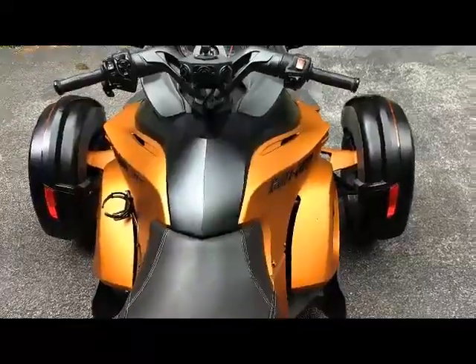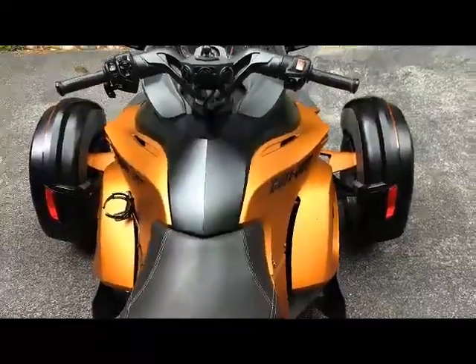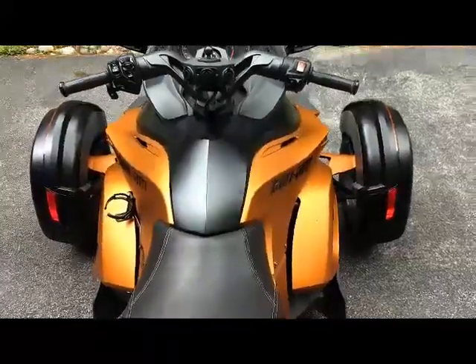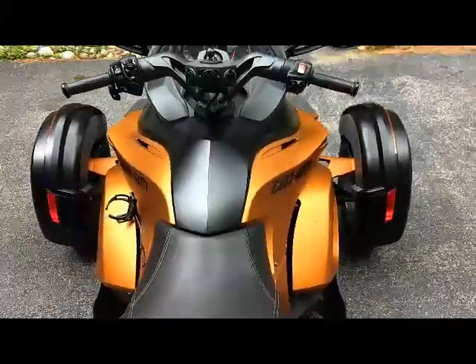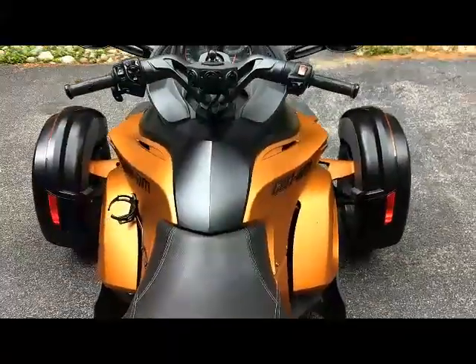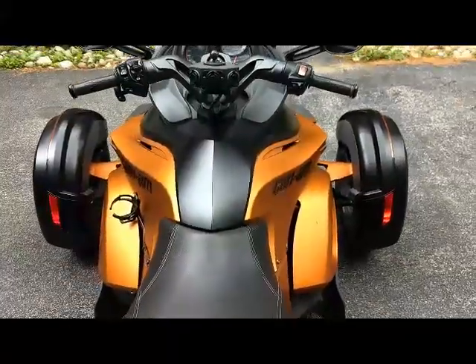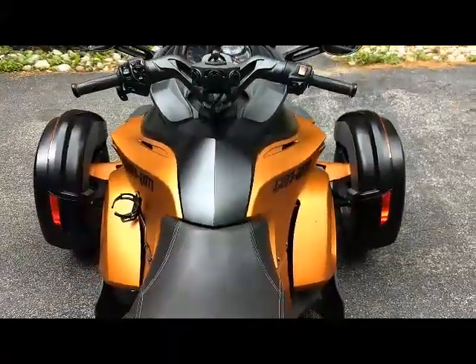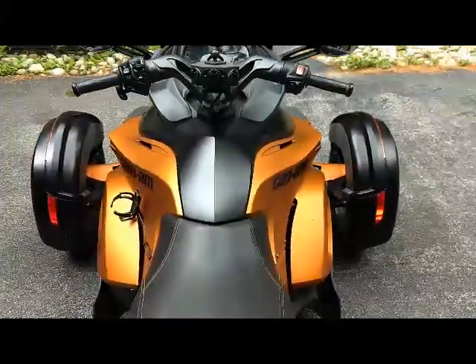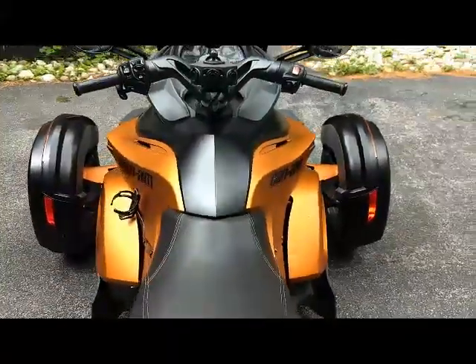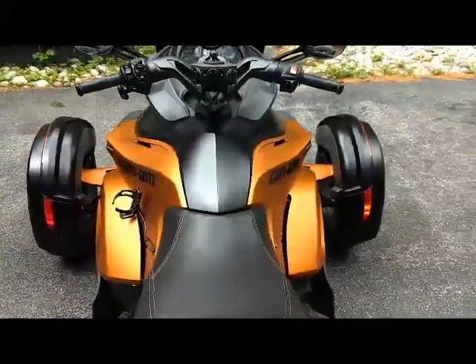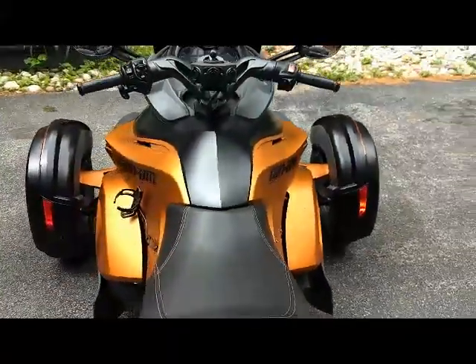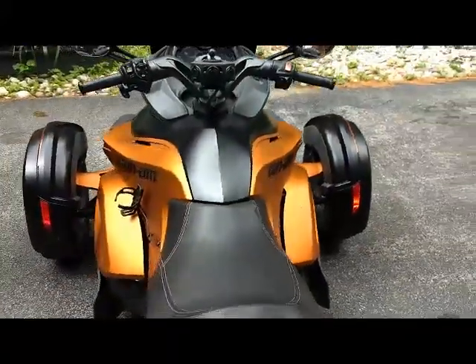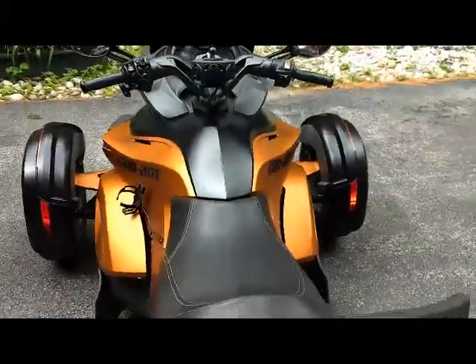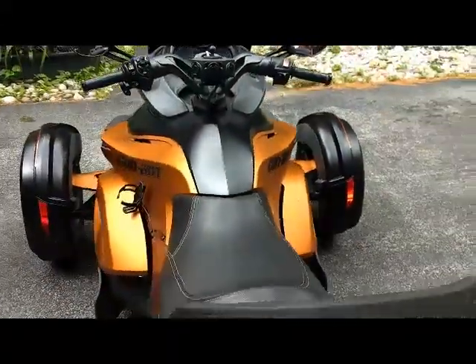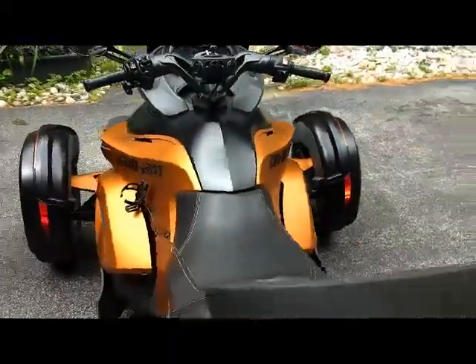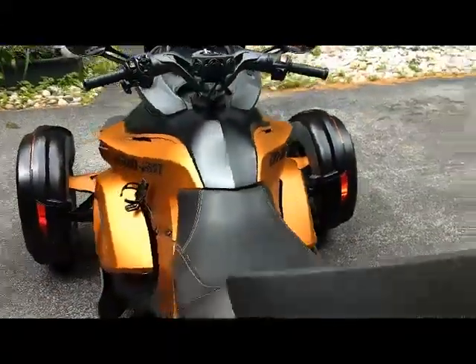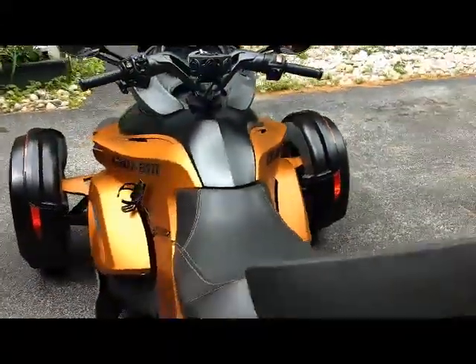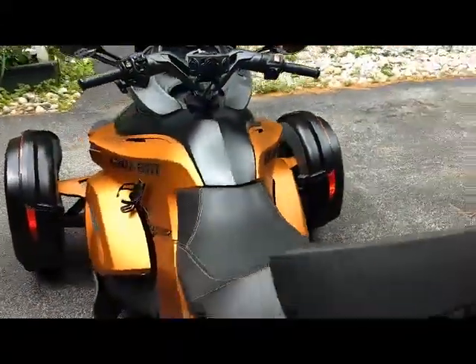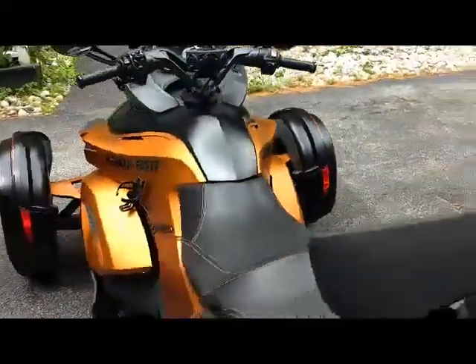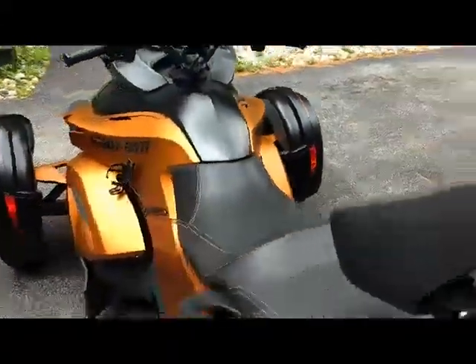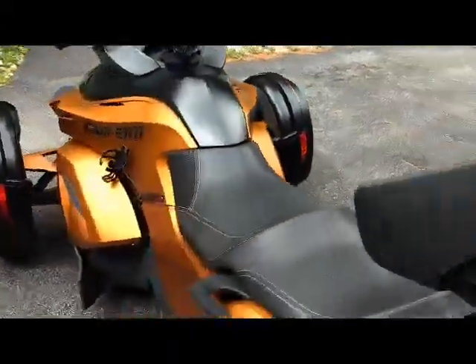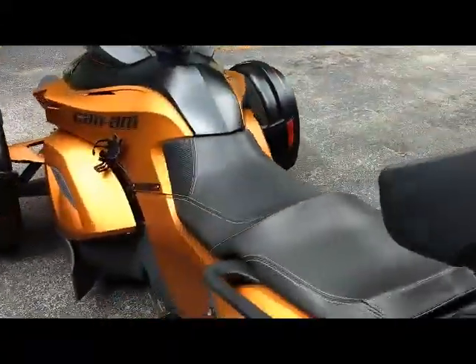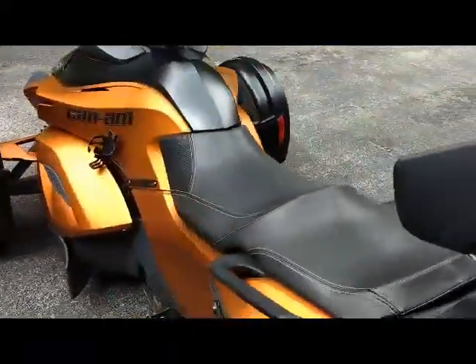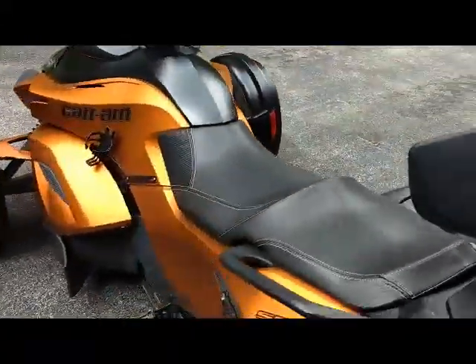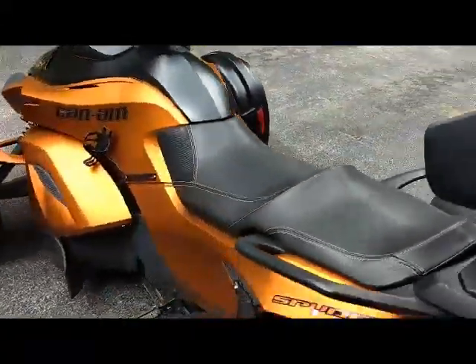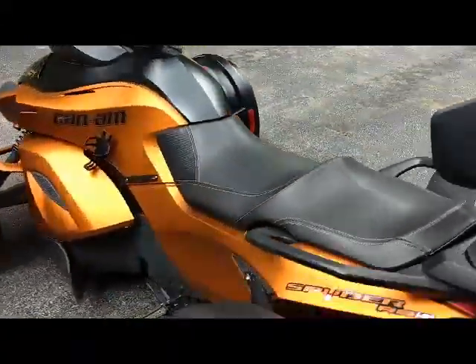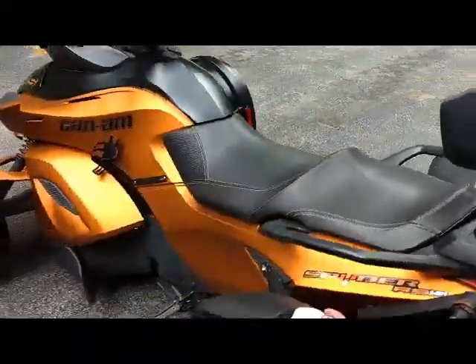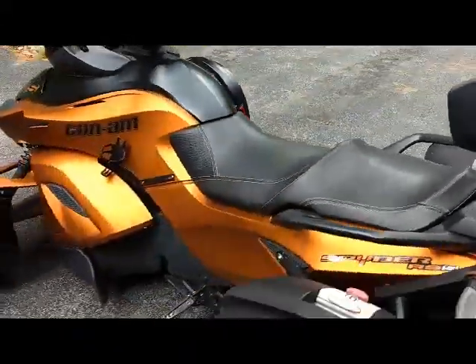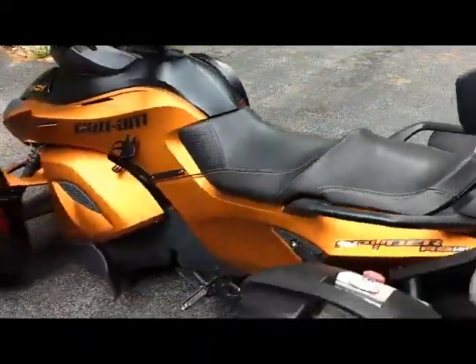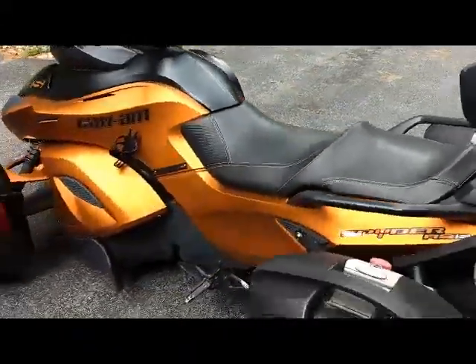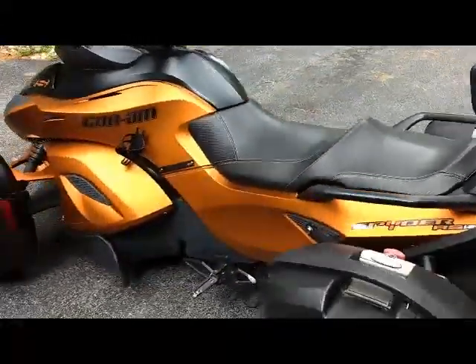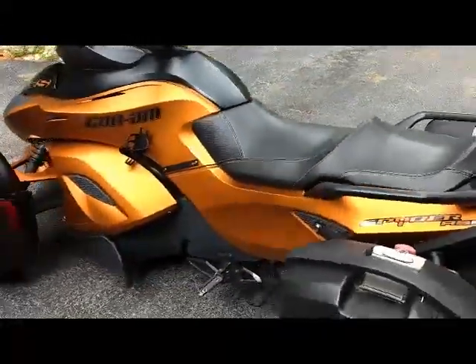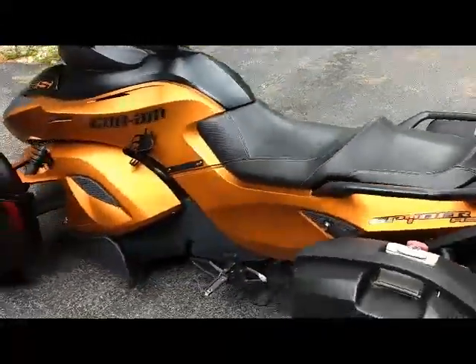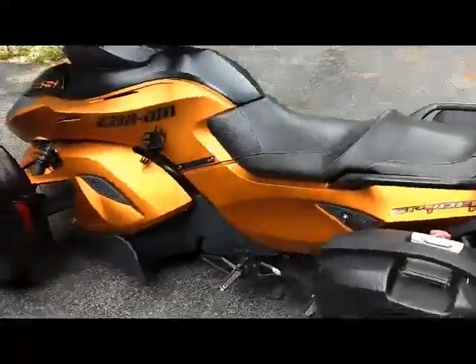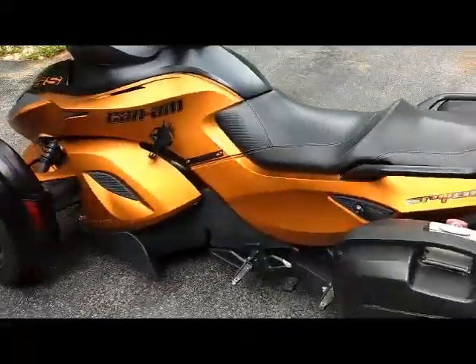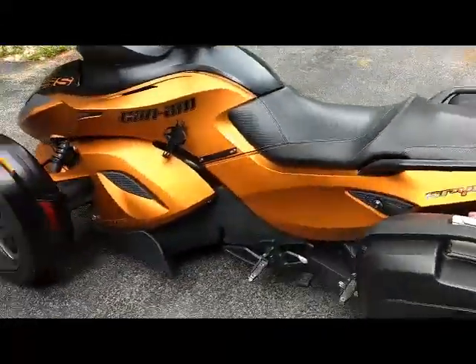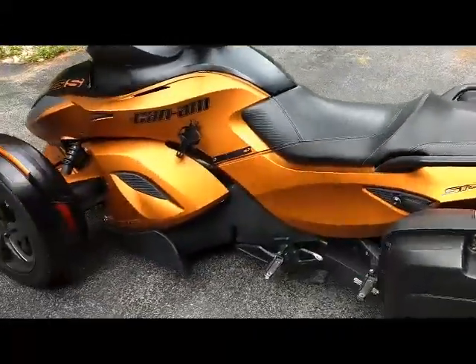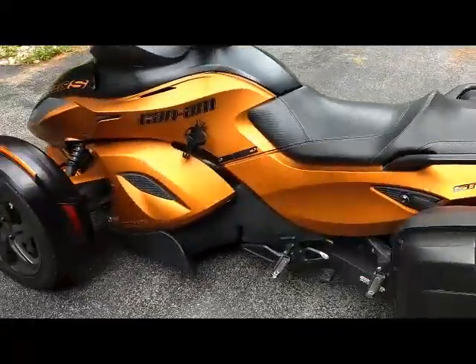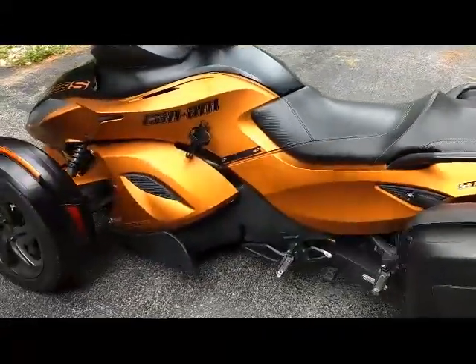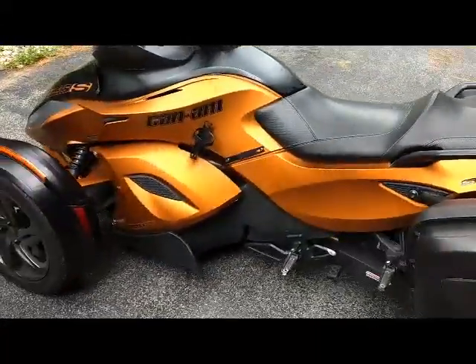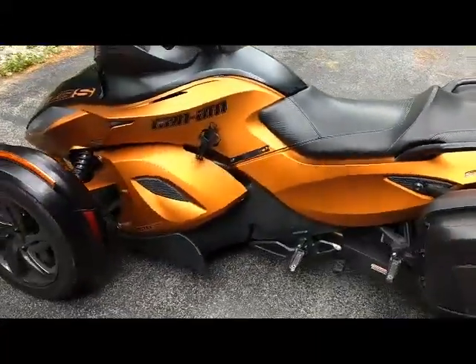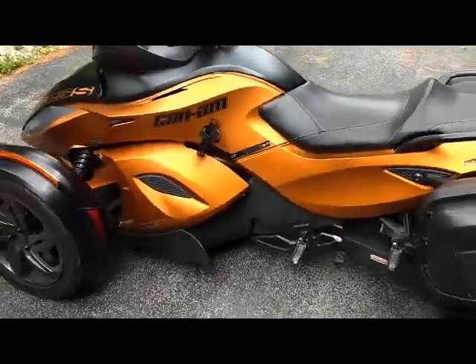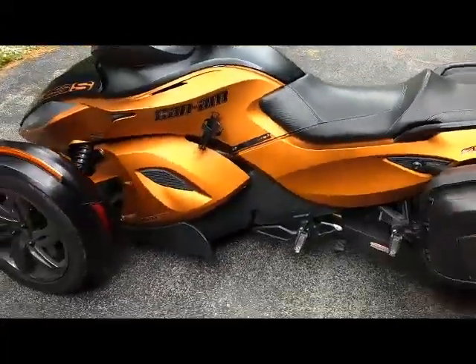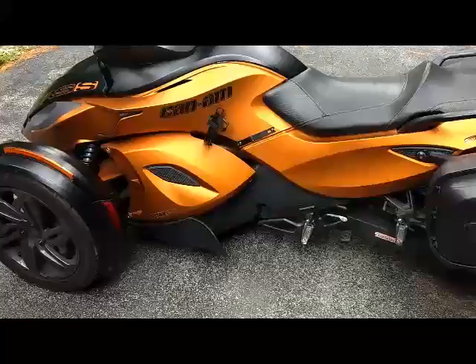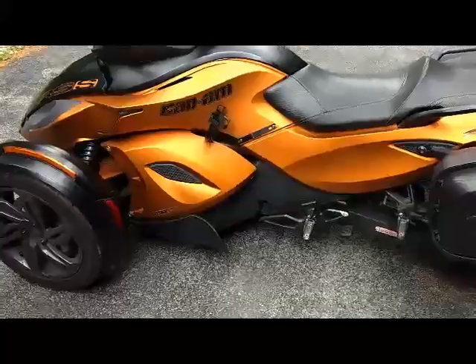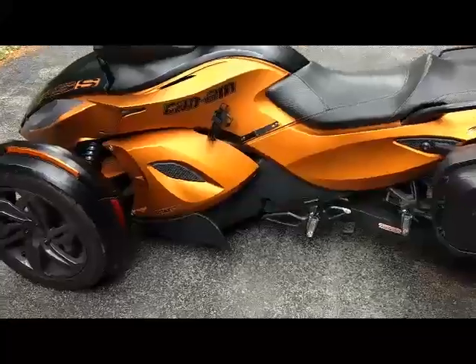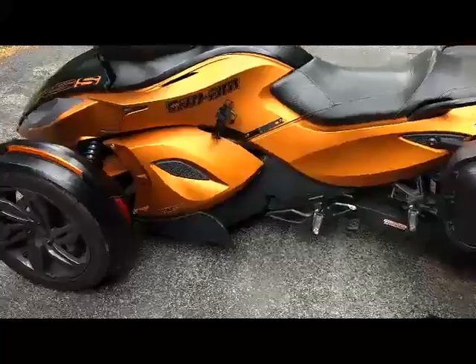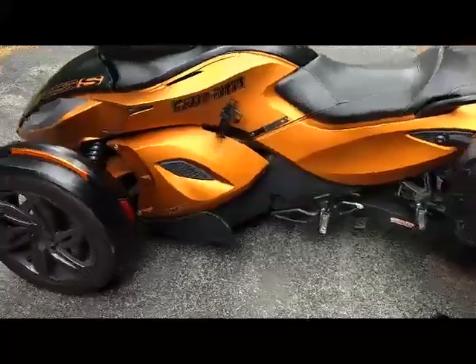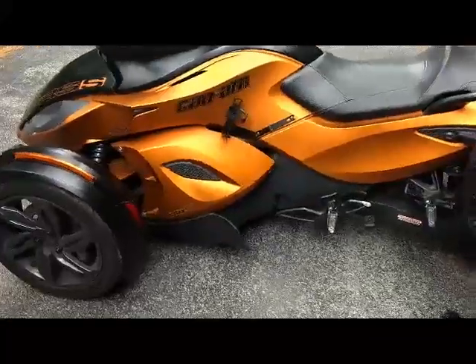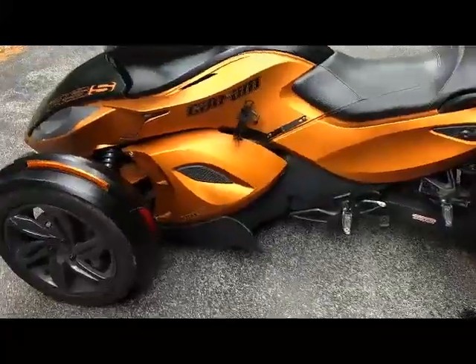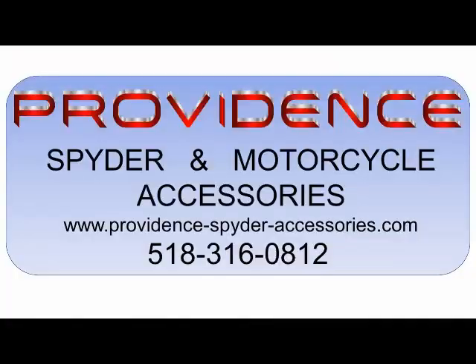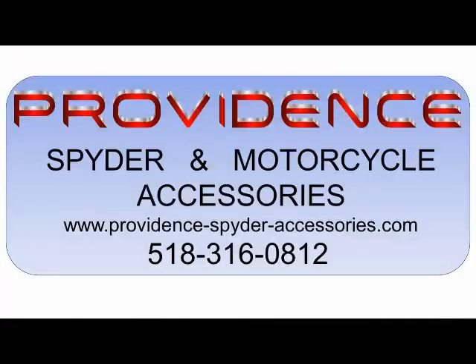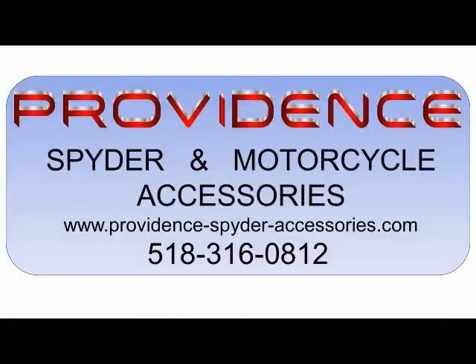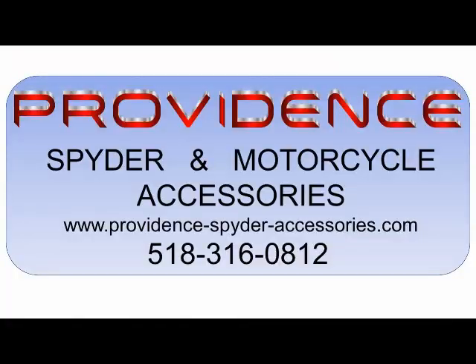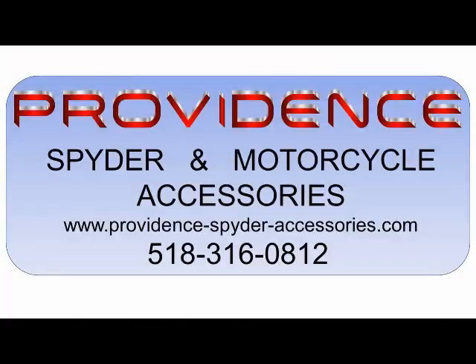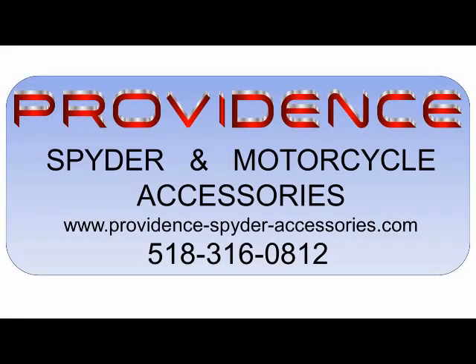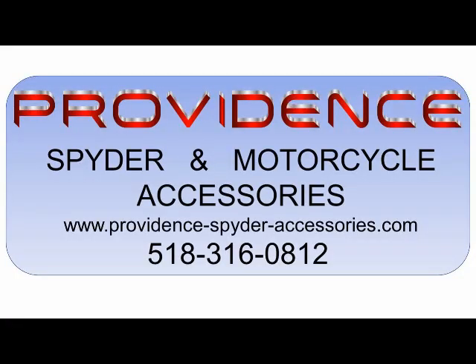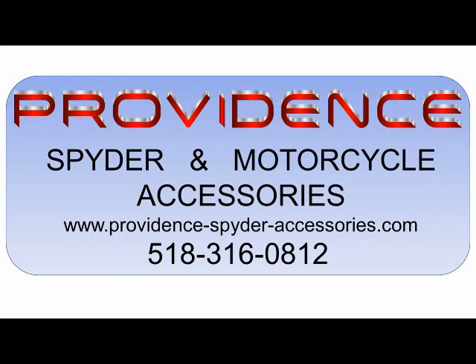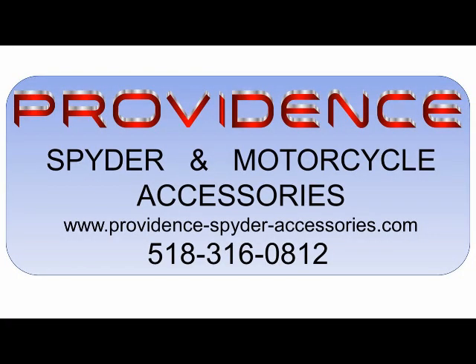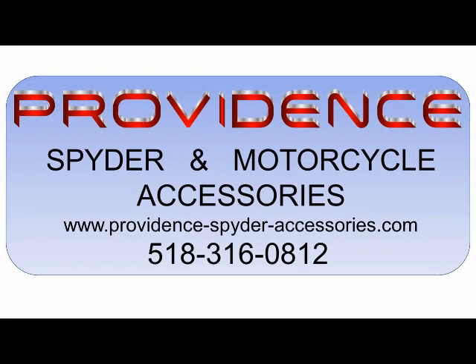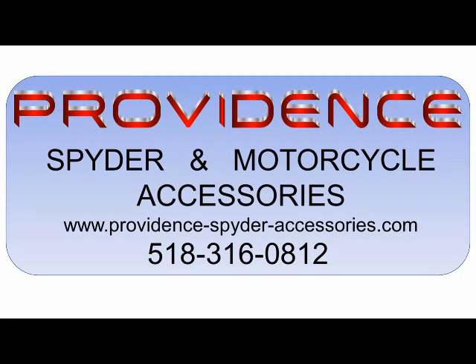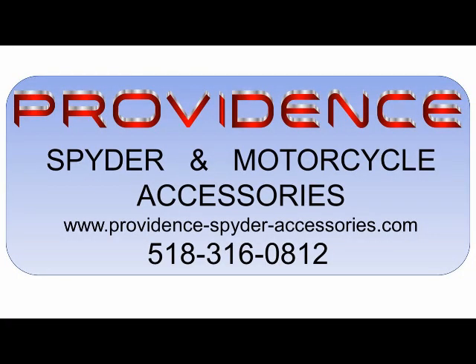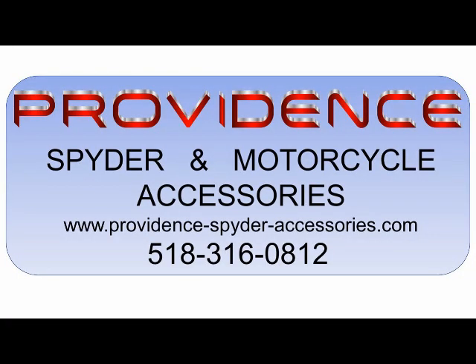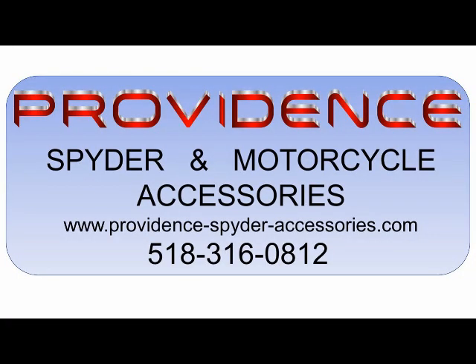Follow the link in this video to our web page for further details, and give us a call if you have any questions.